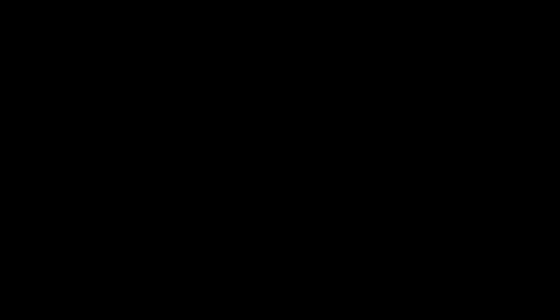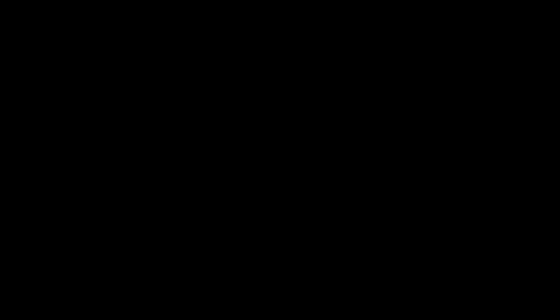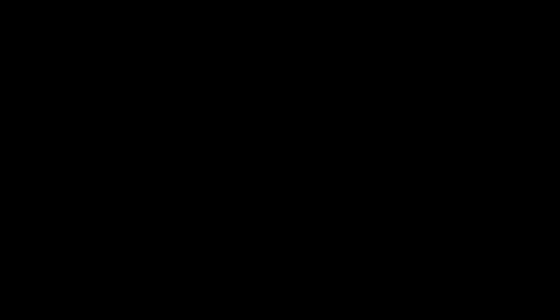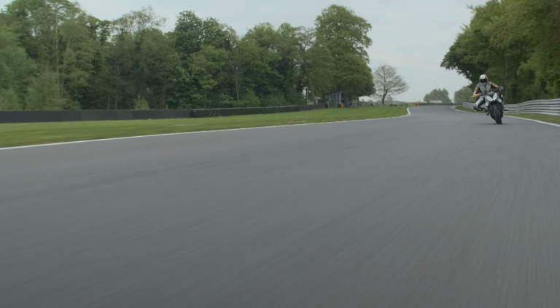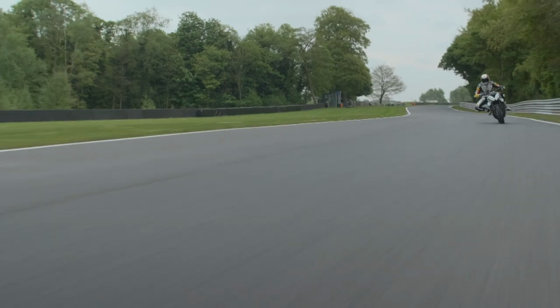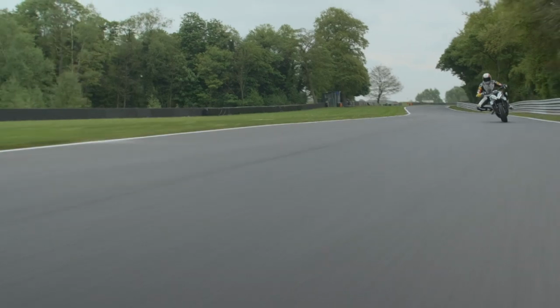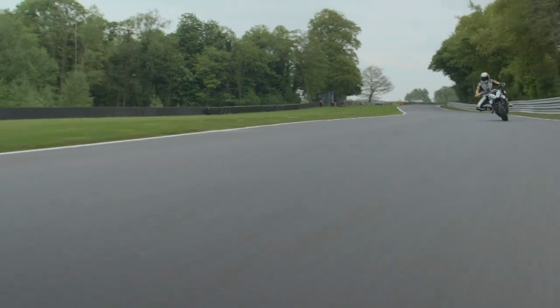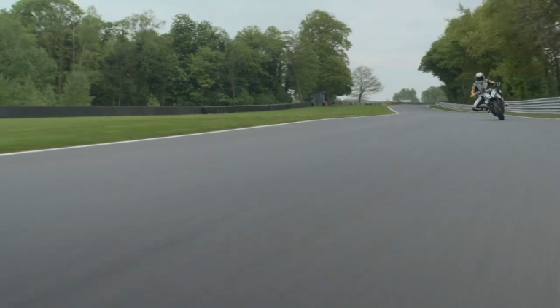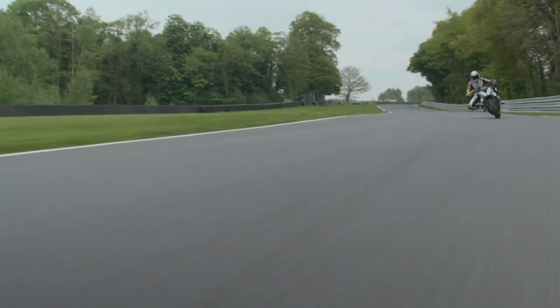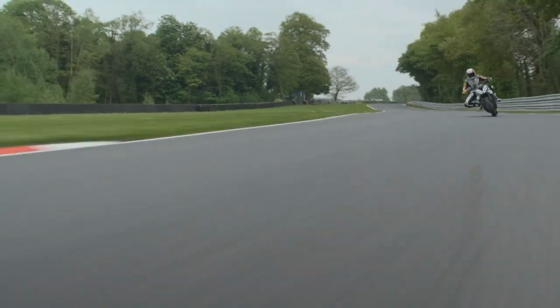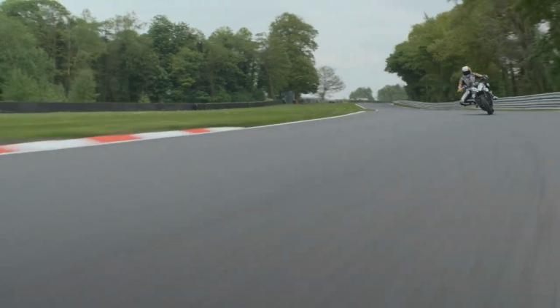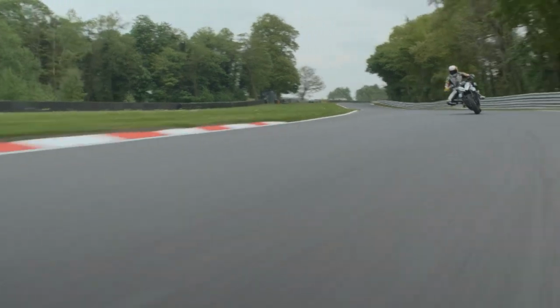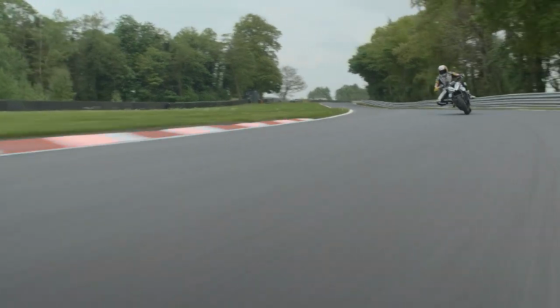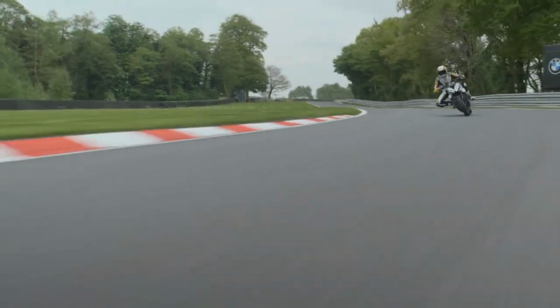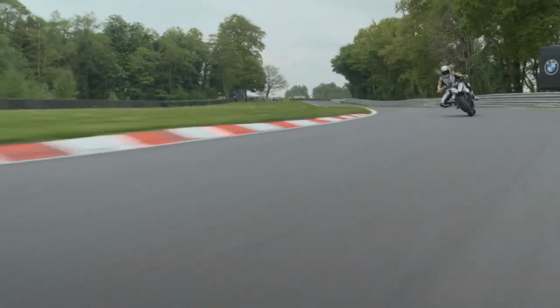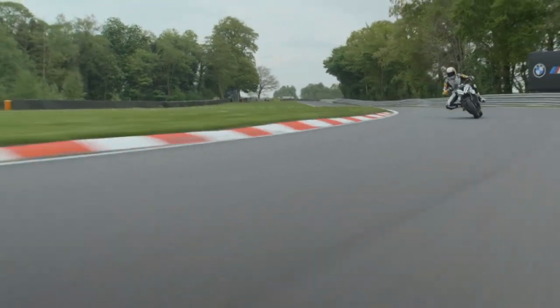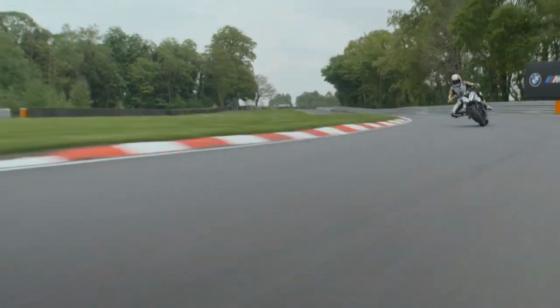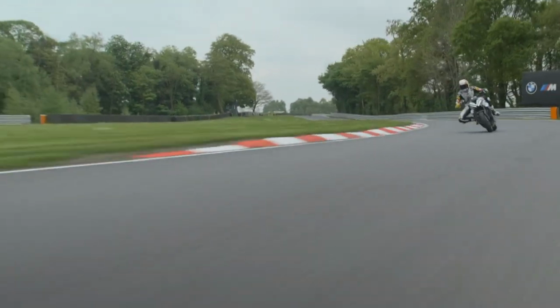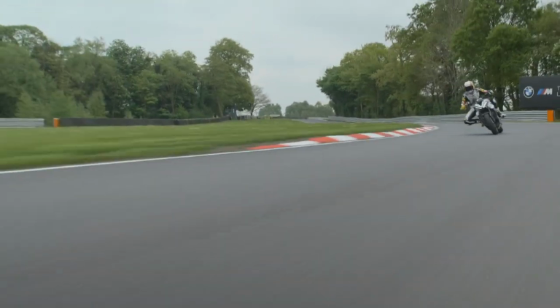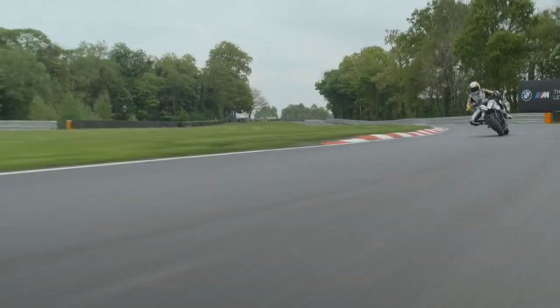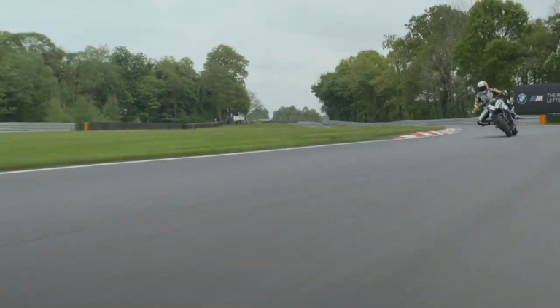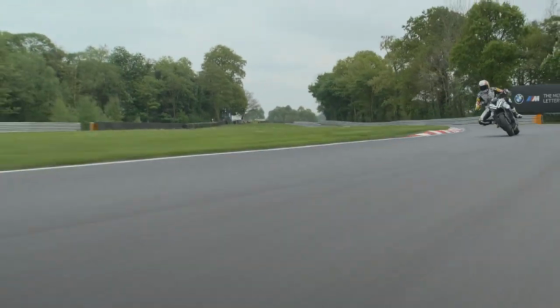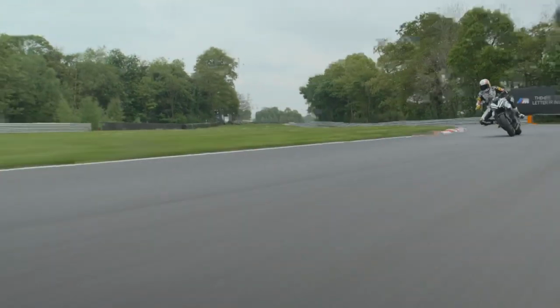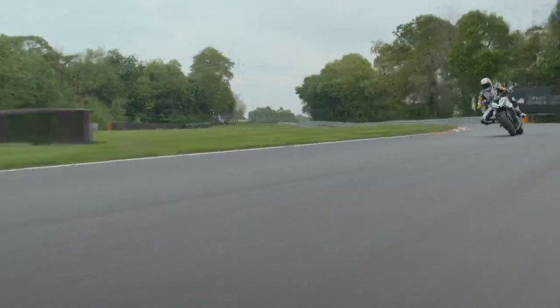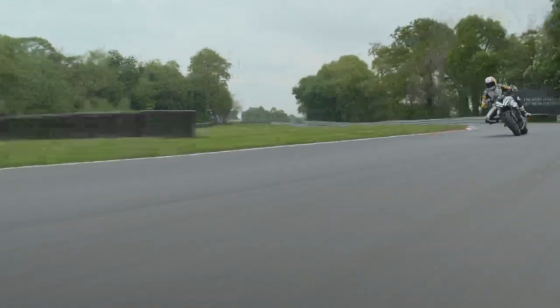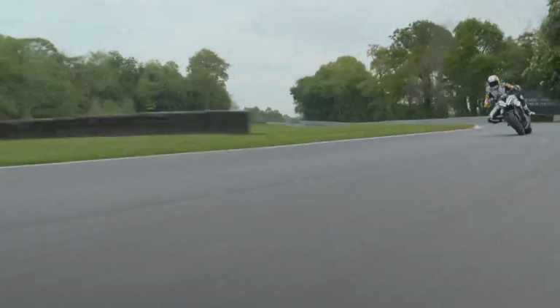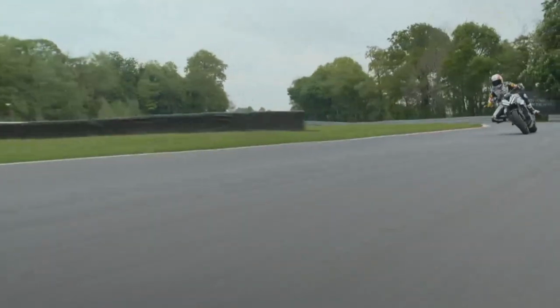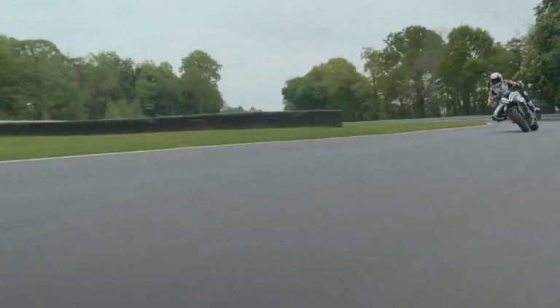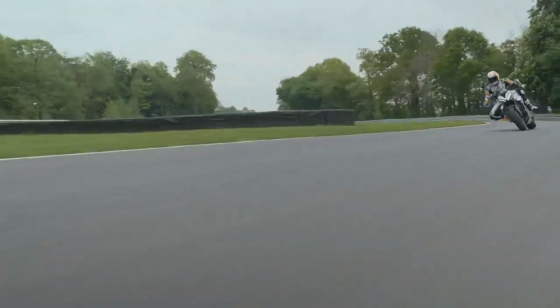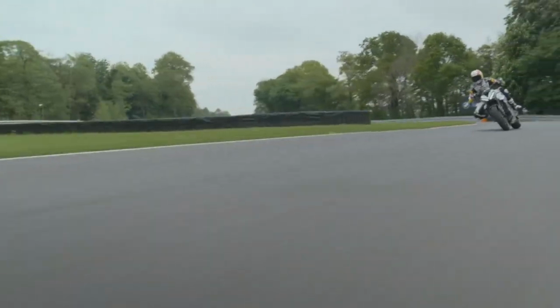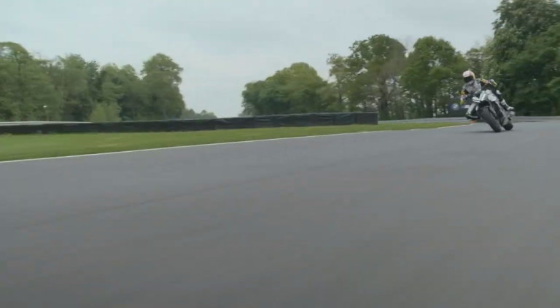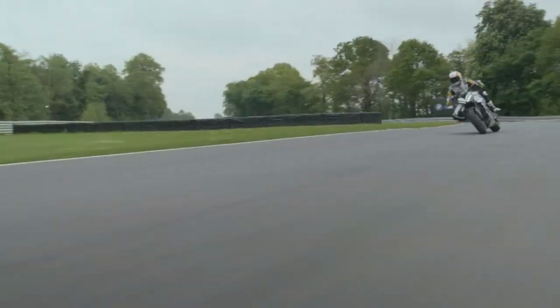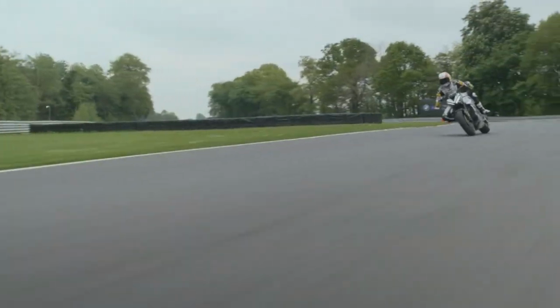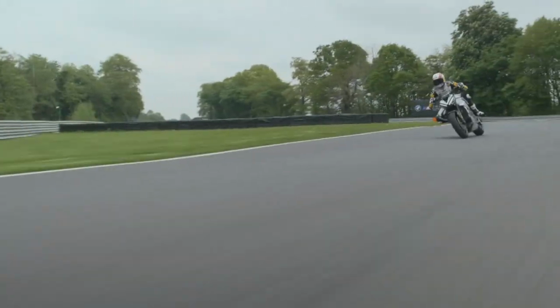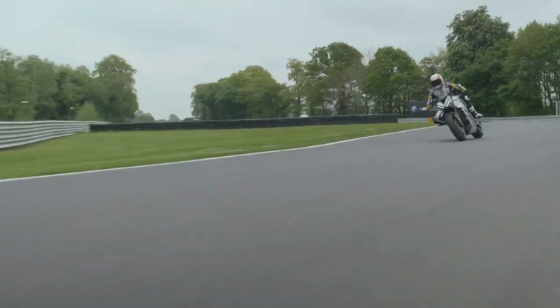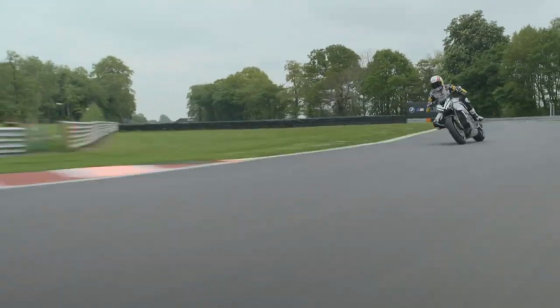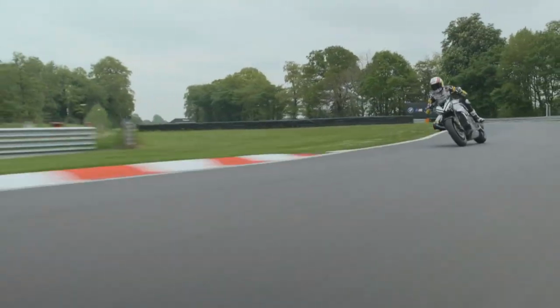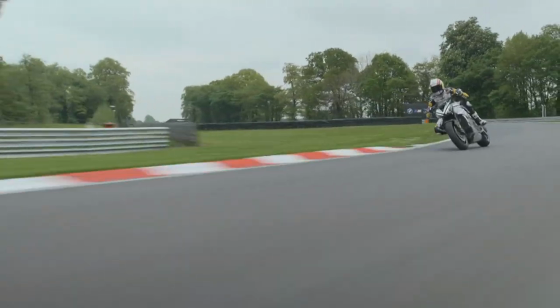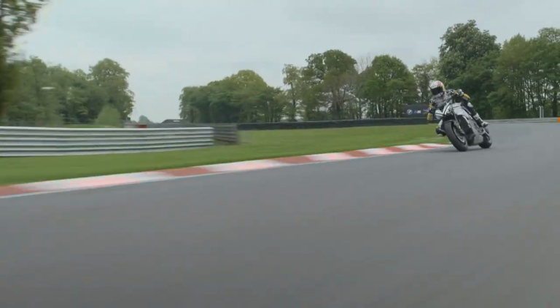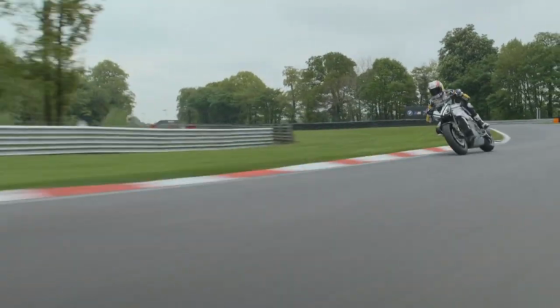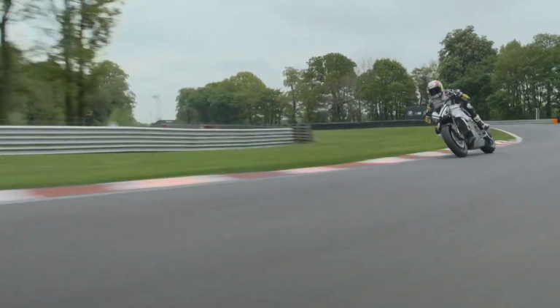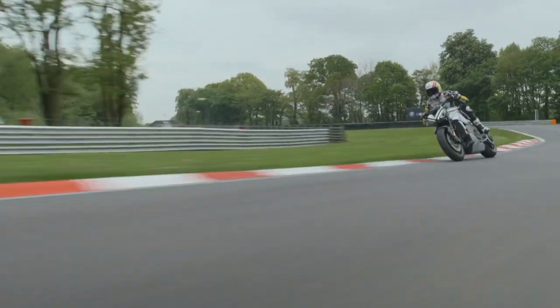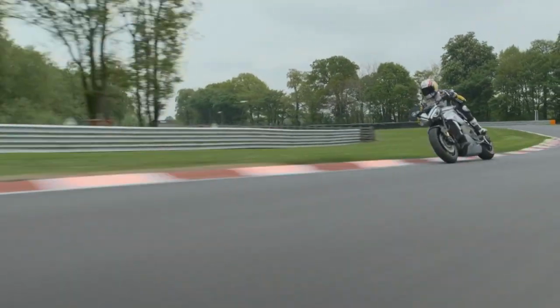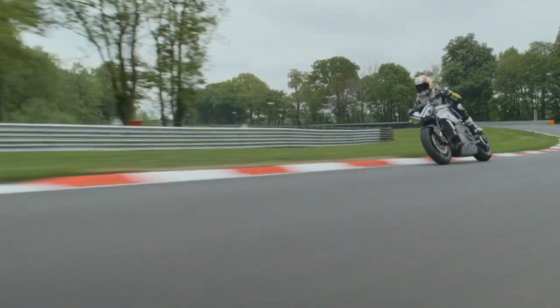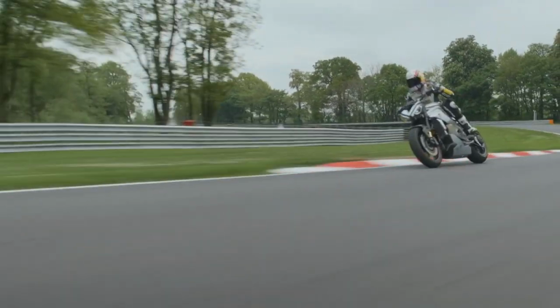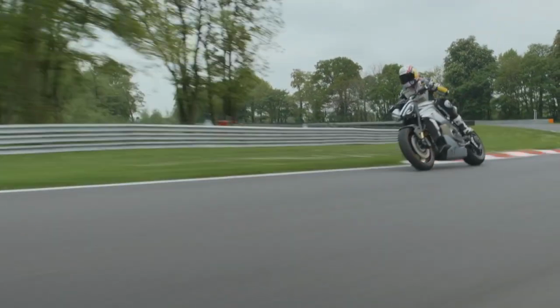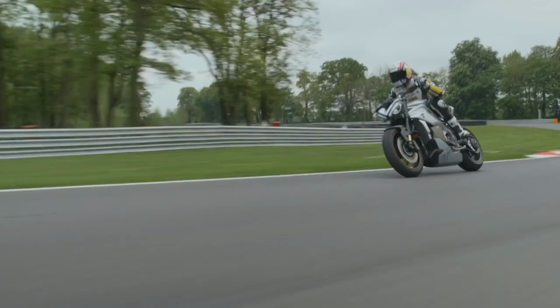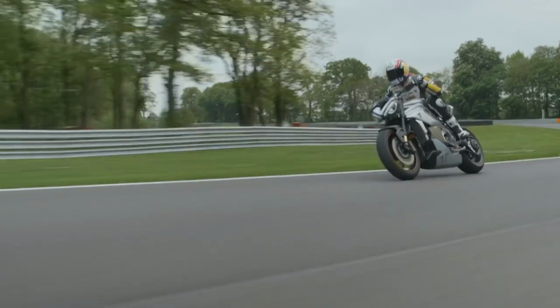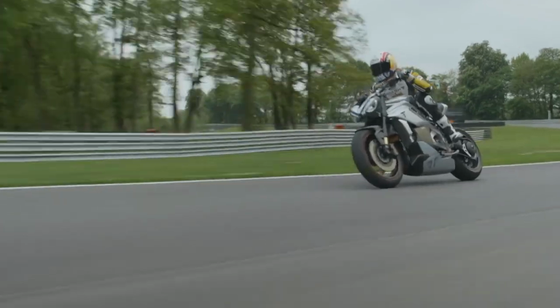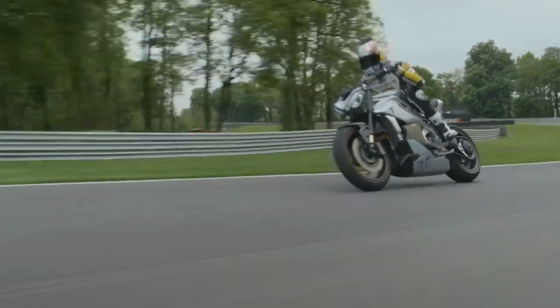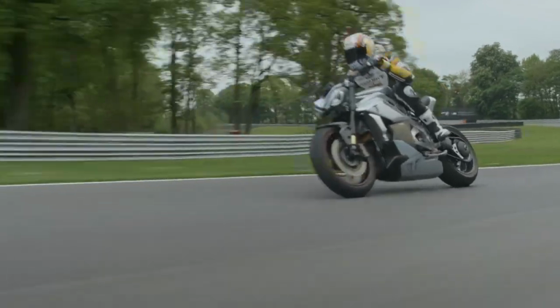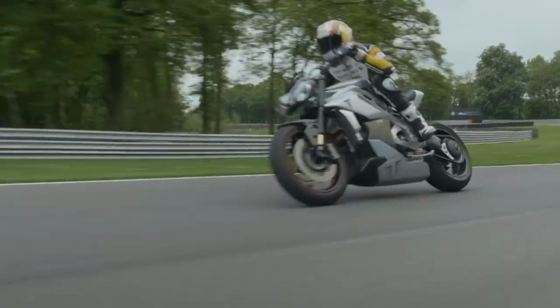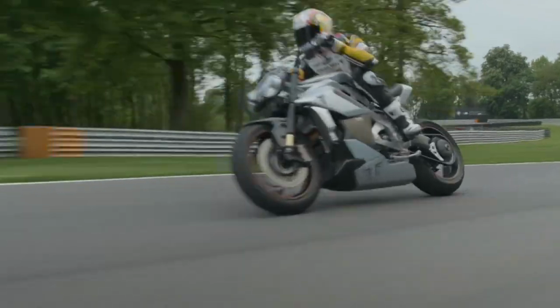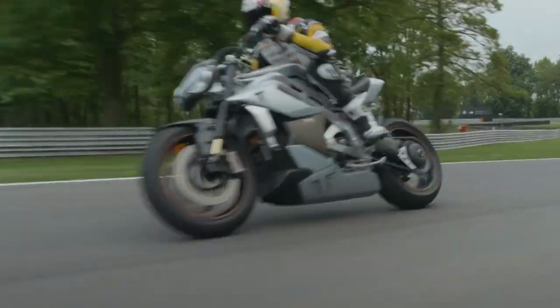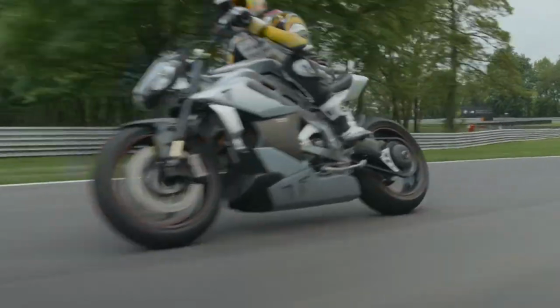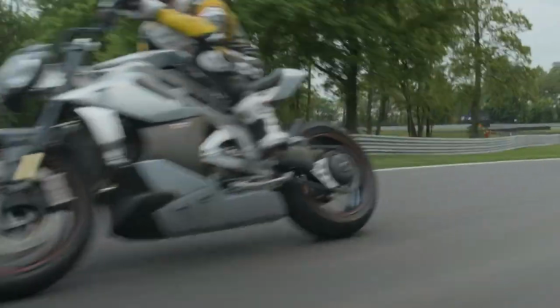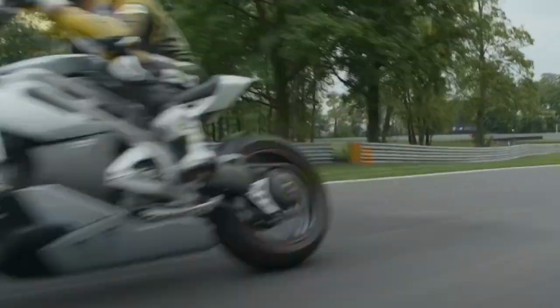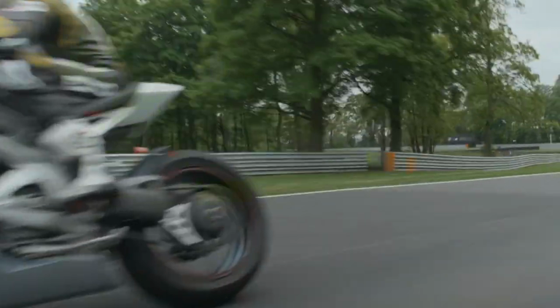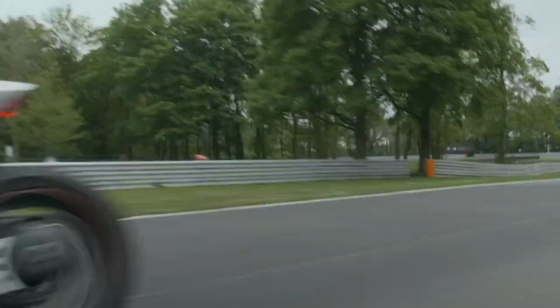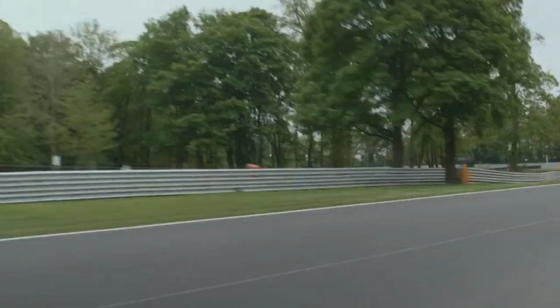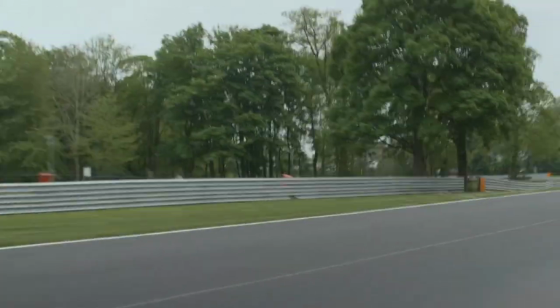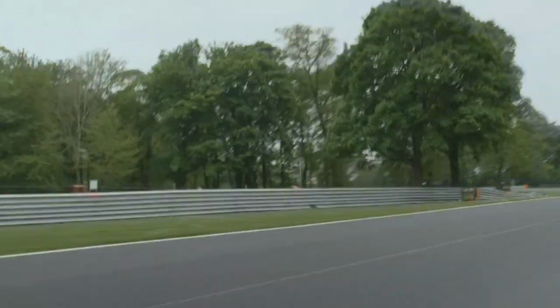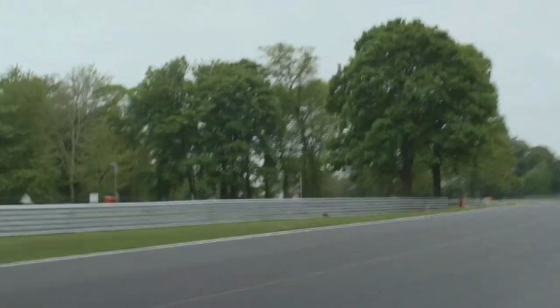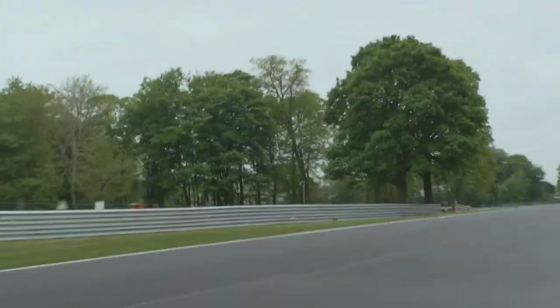On this episode of Road Dirt, we get a sneak peek at Triumph's electric prototype, the TE1. Stay tuned.